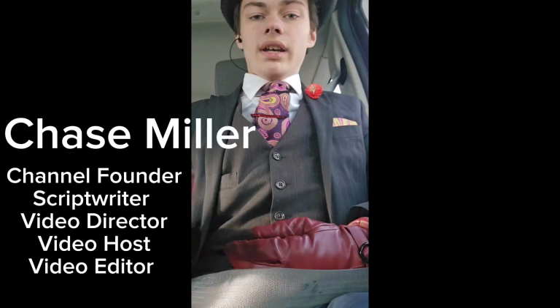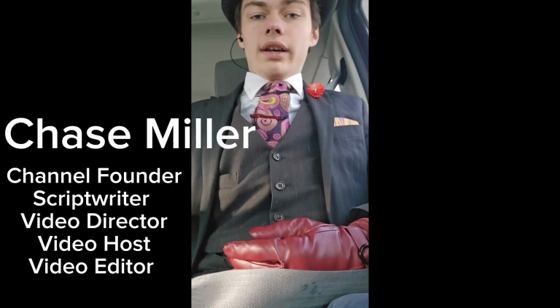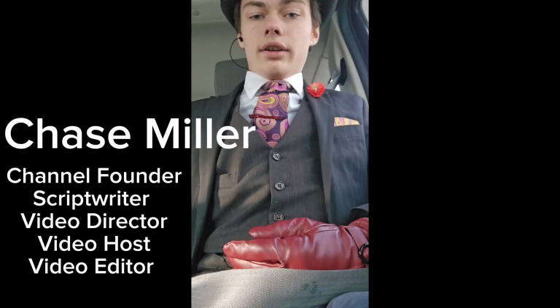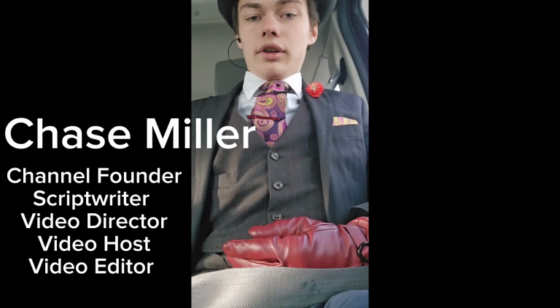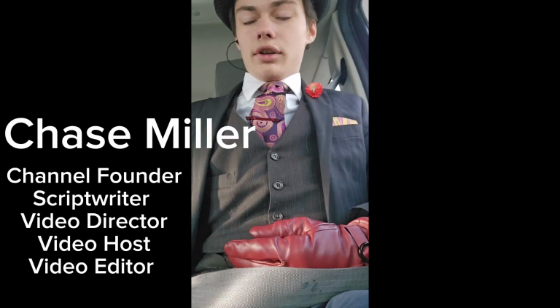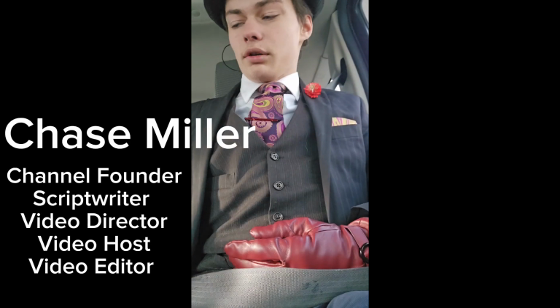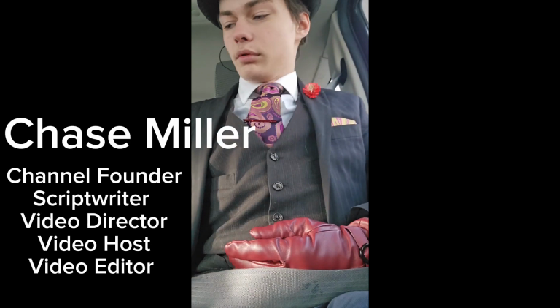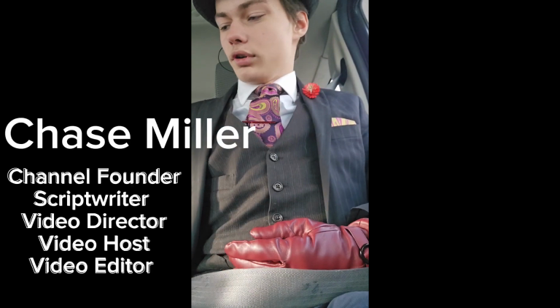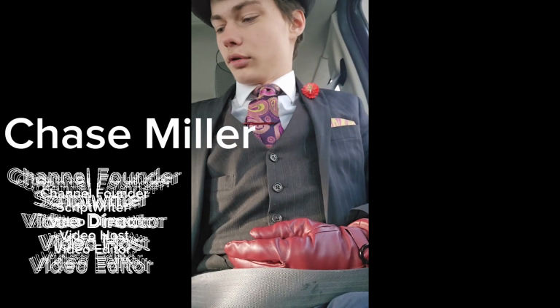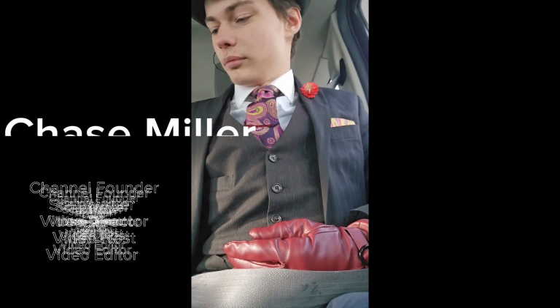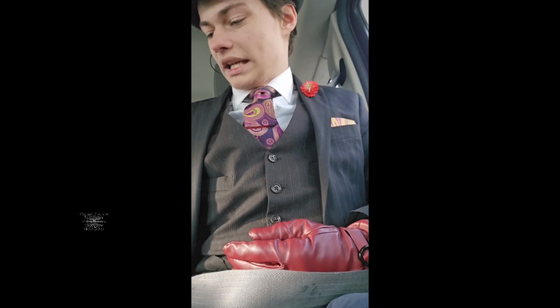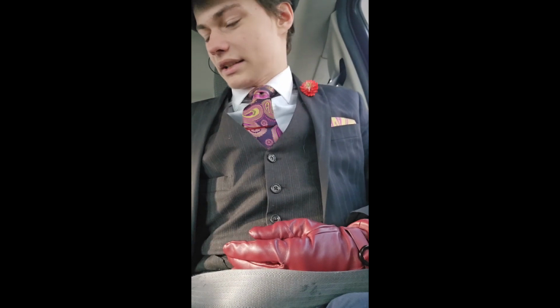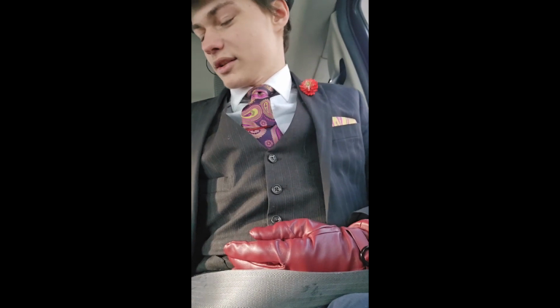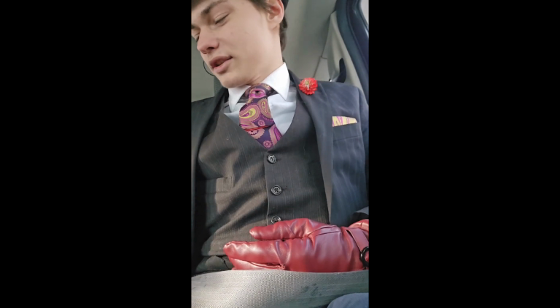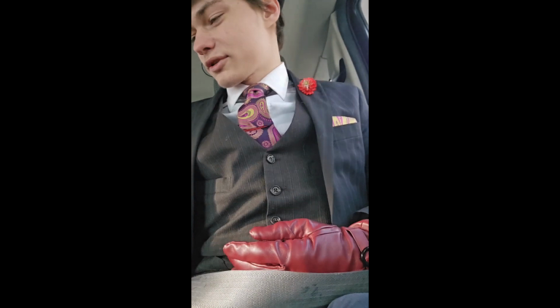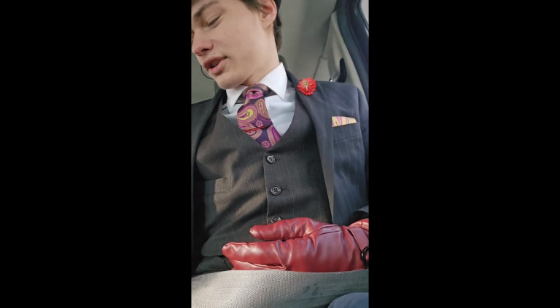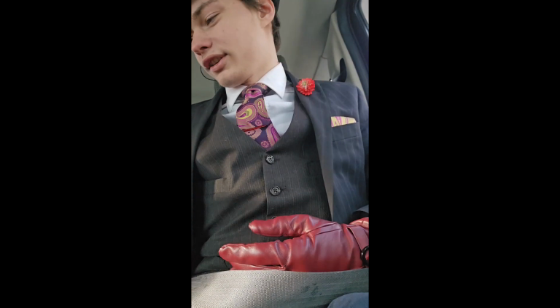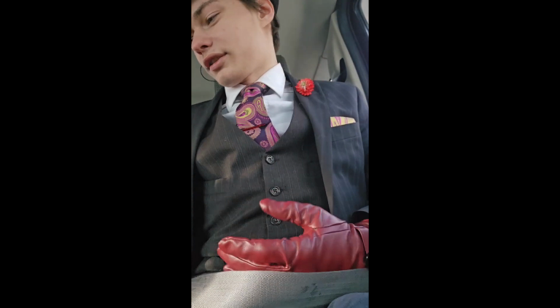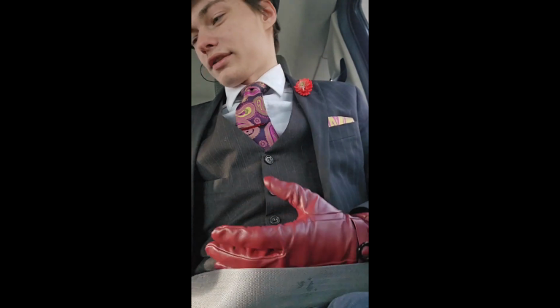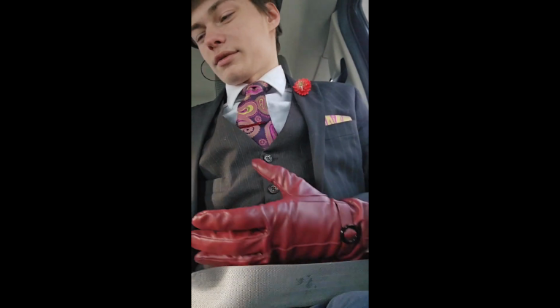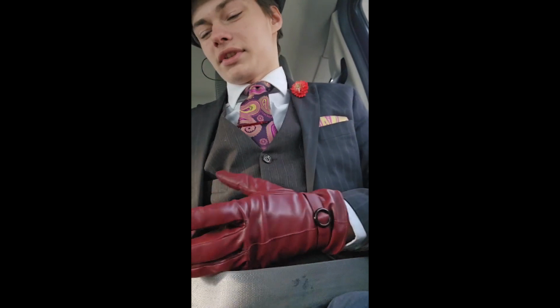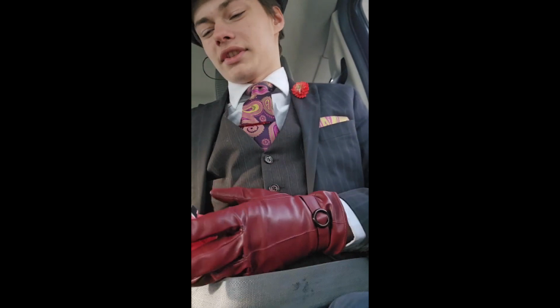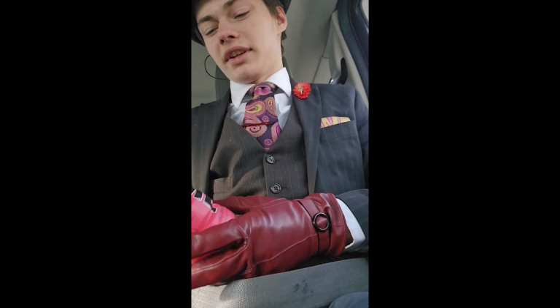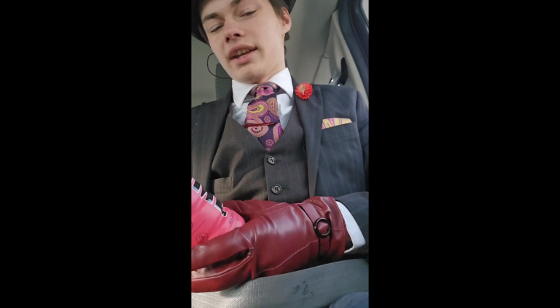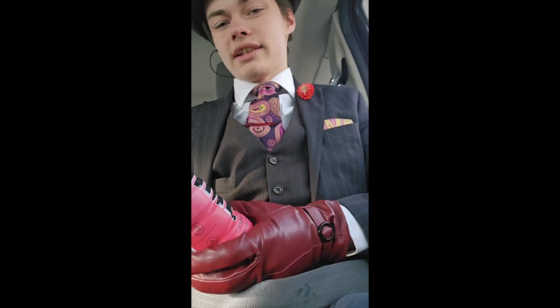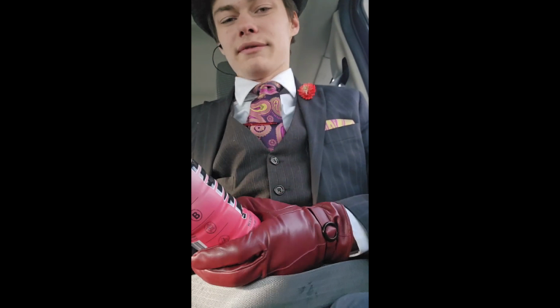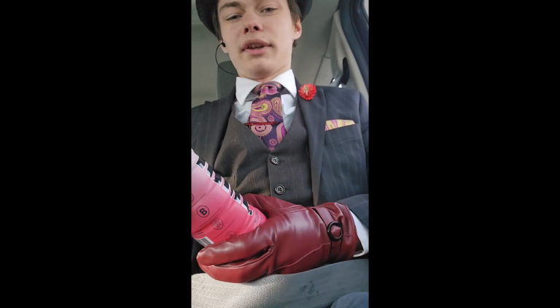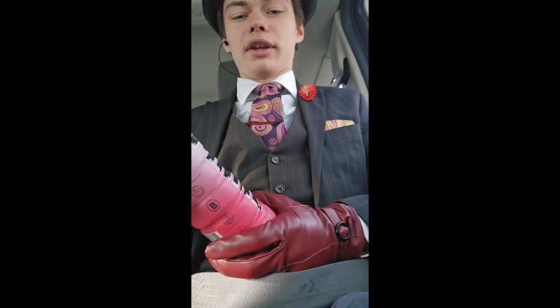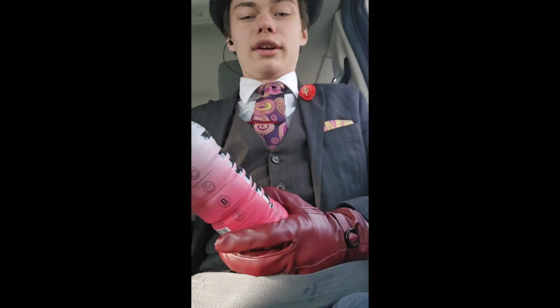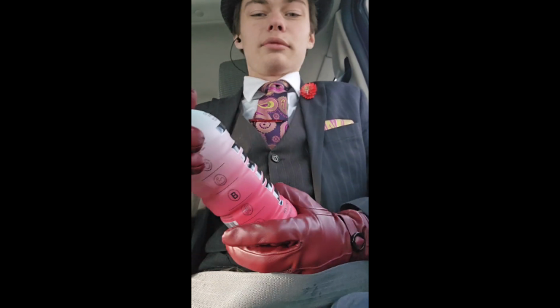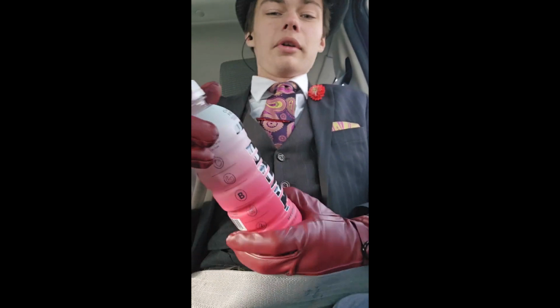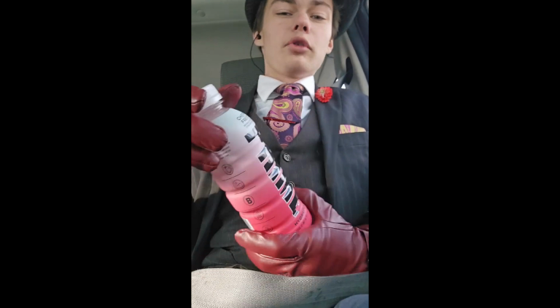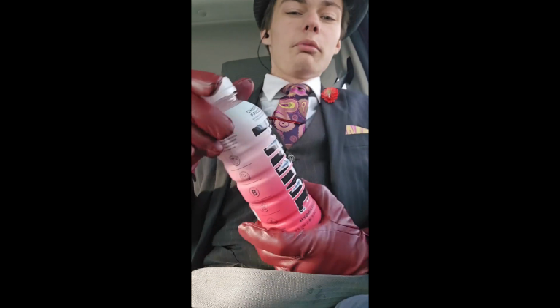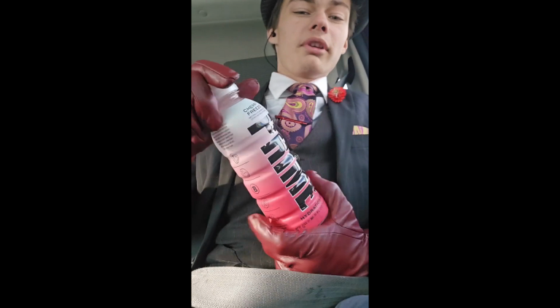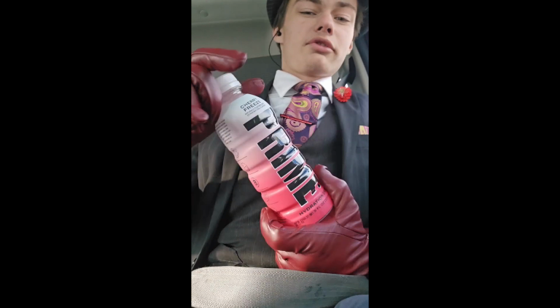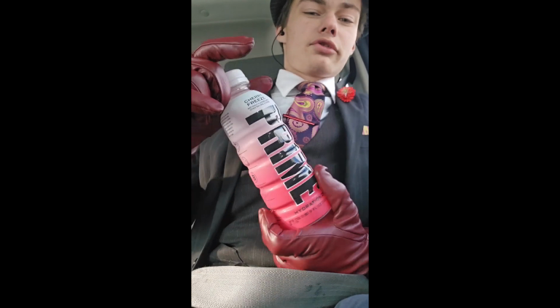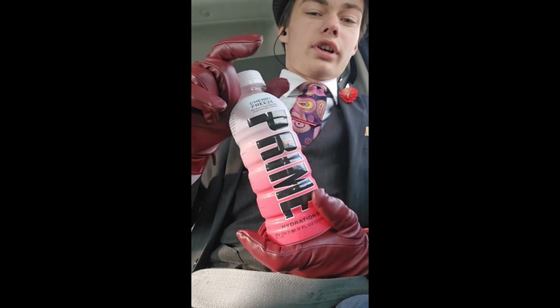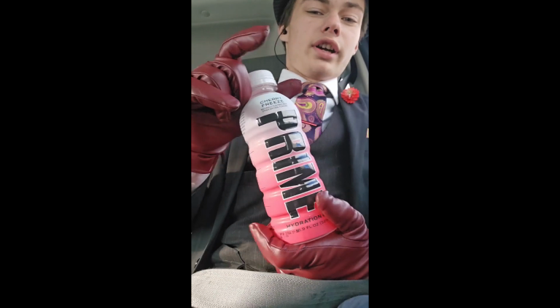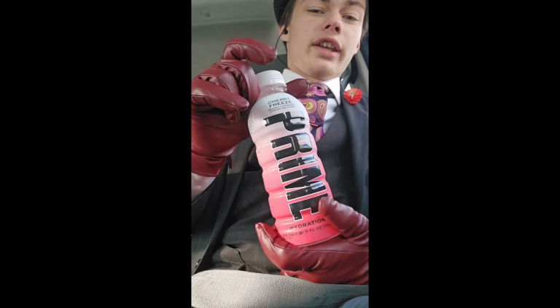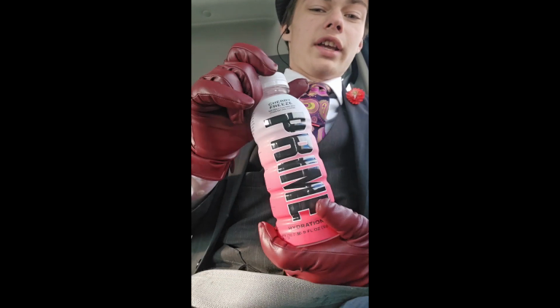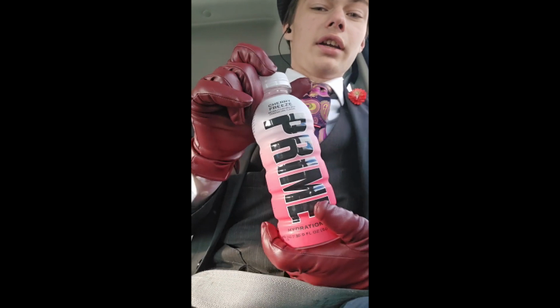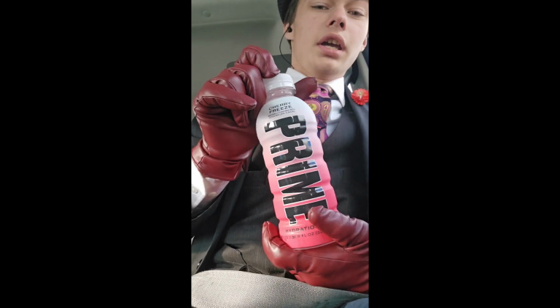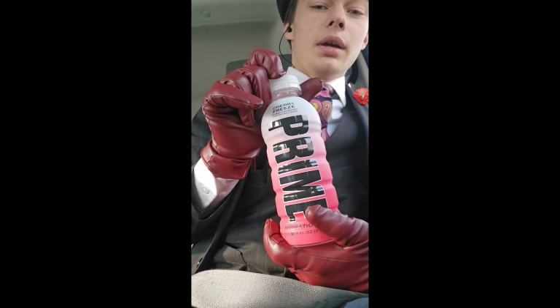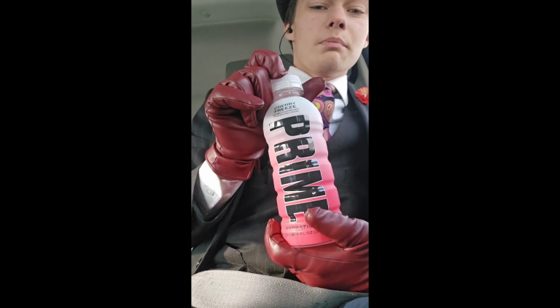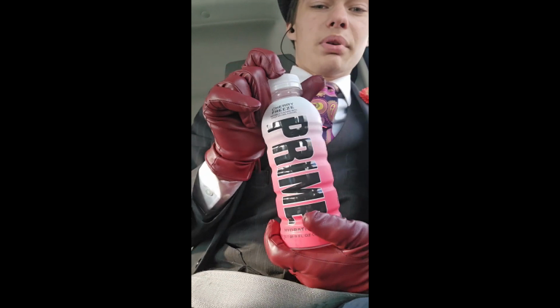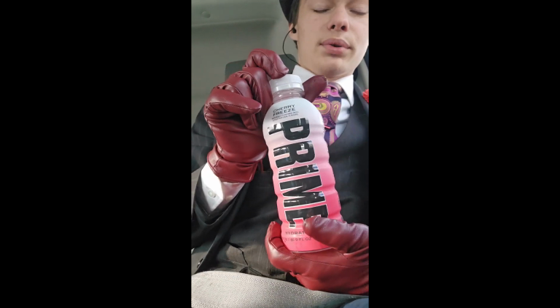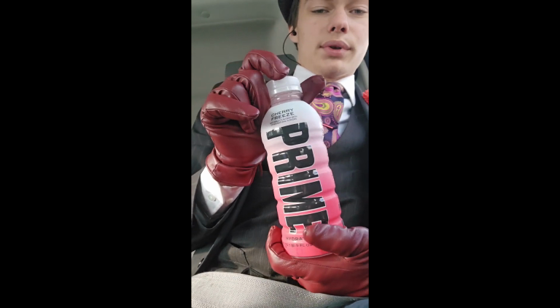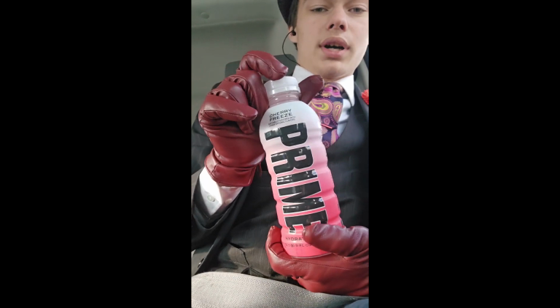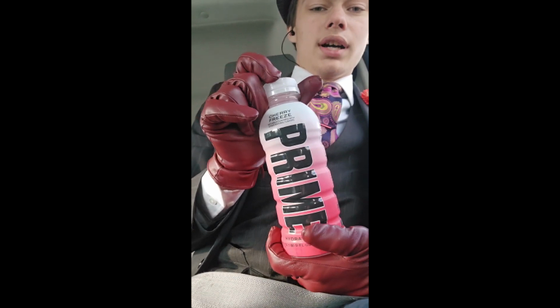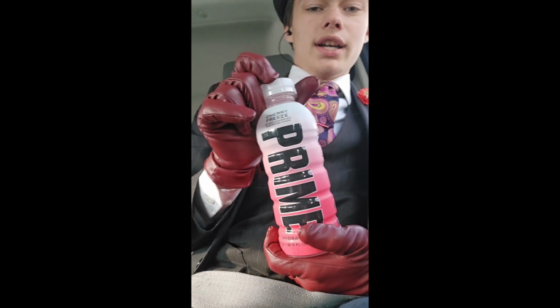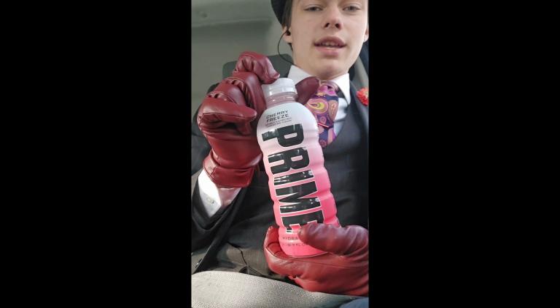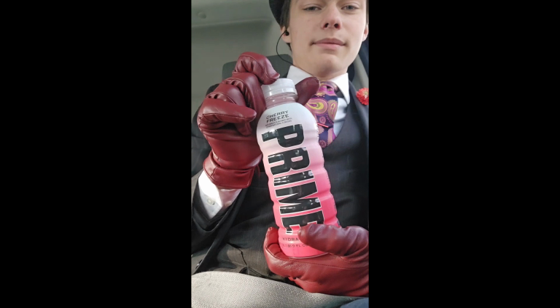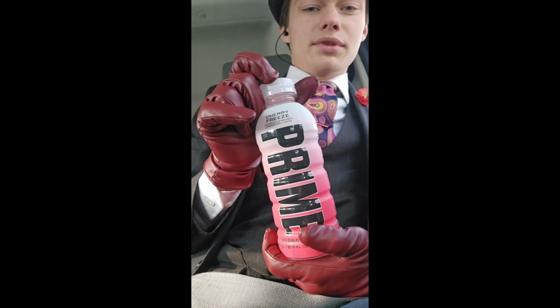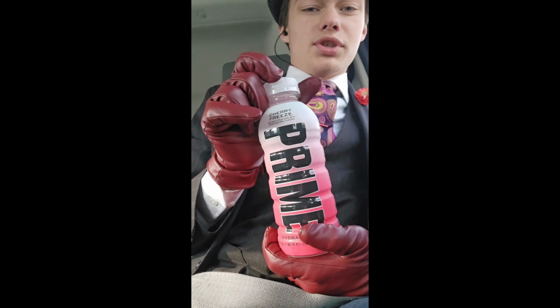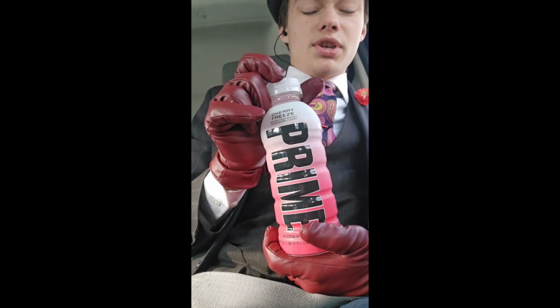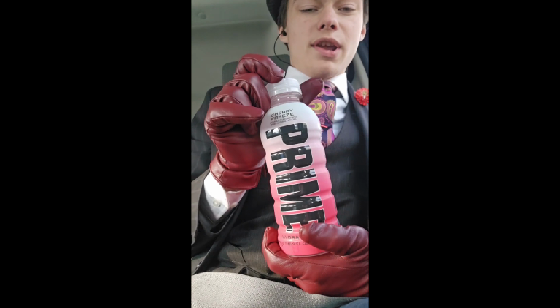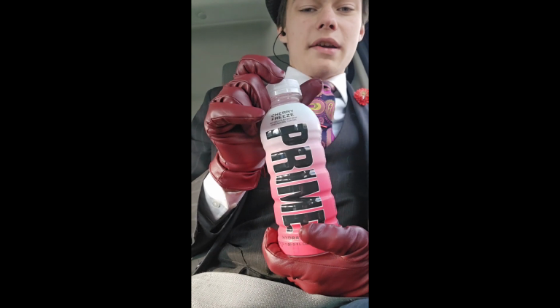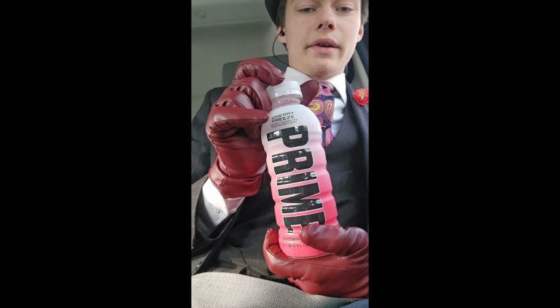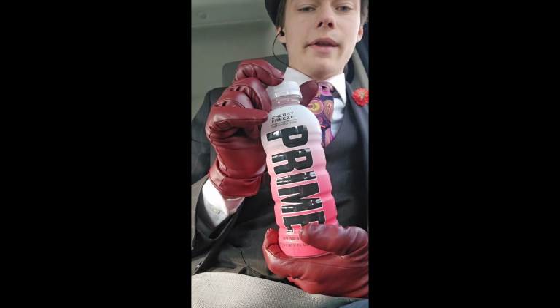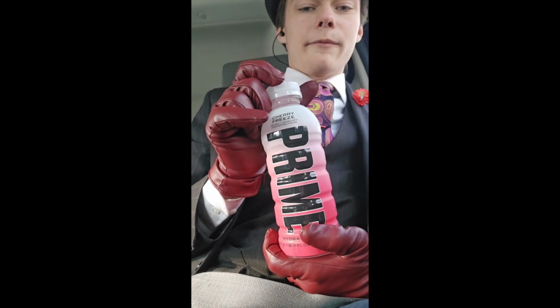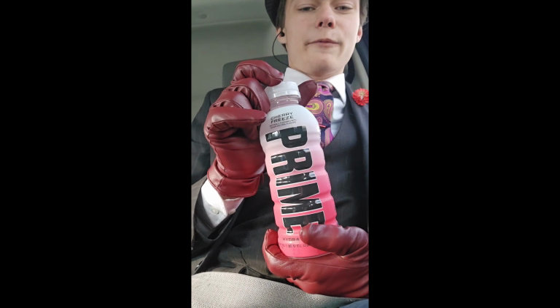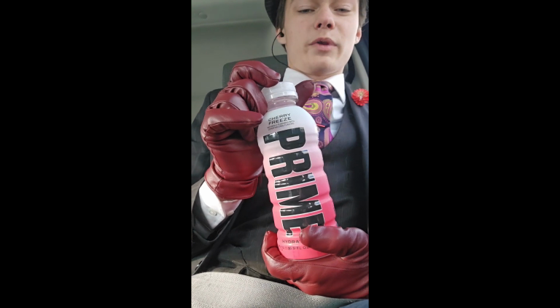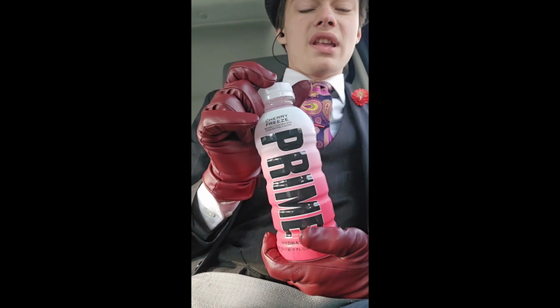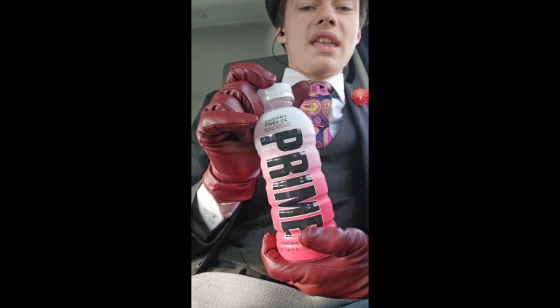Howdy y'all, welcome back to the channel. So in today's video, we will be trying Prime Cherry Freeze.